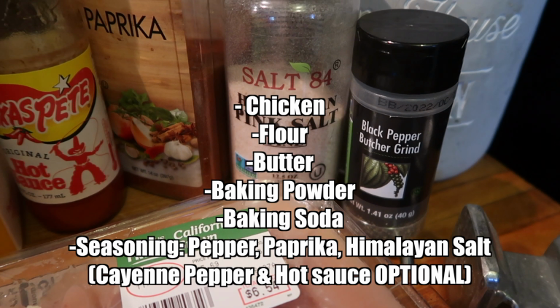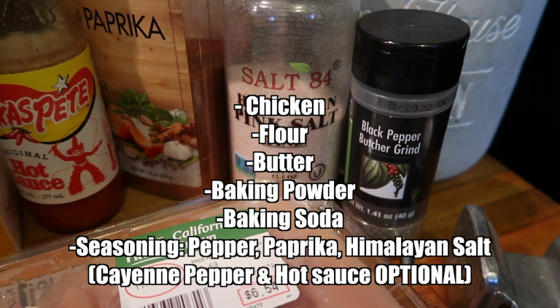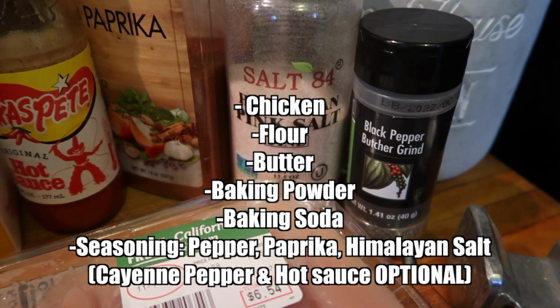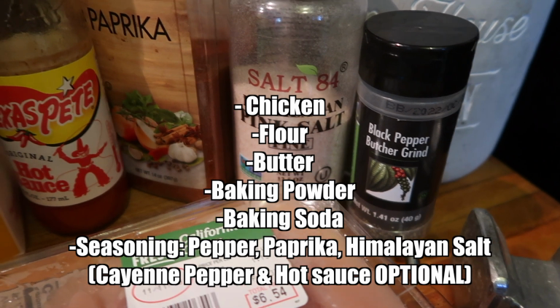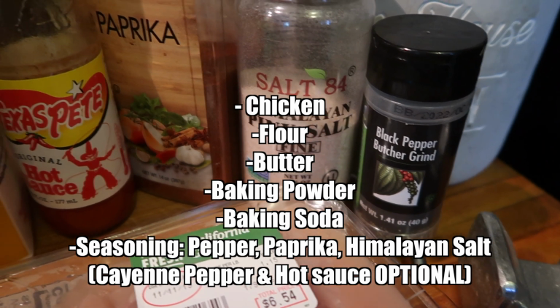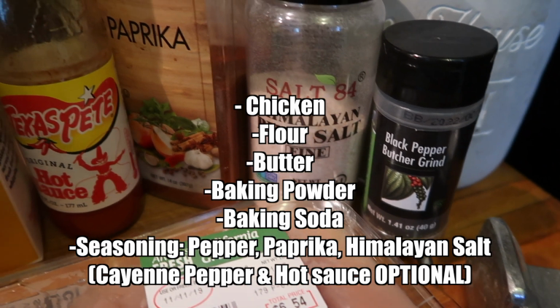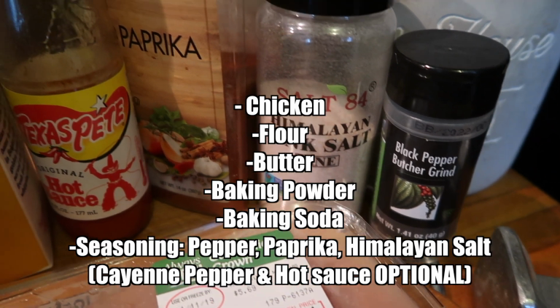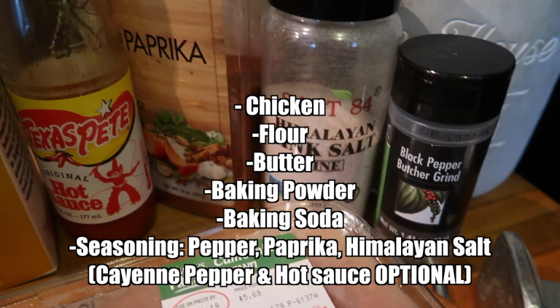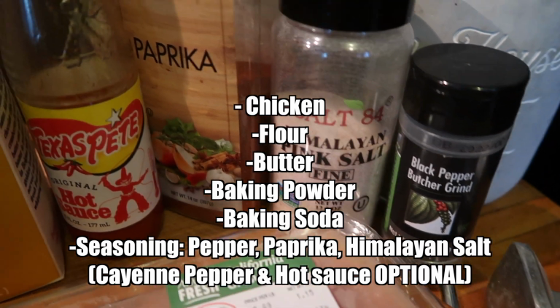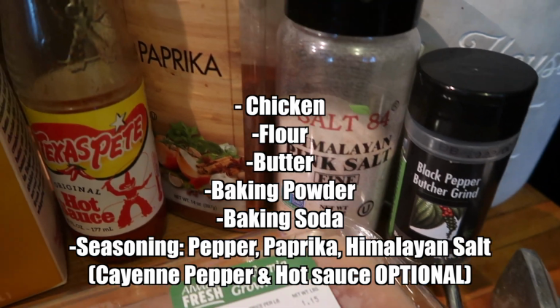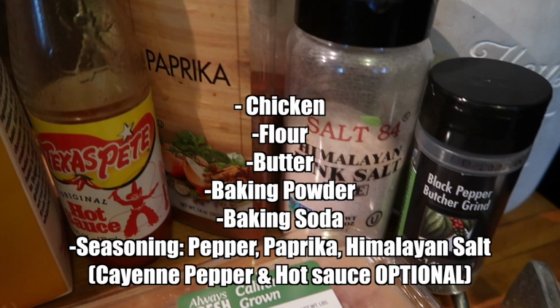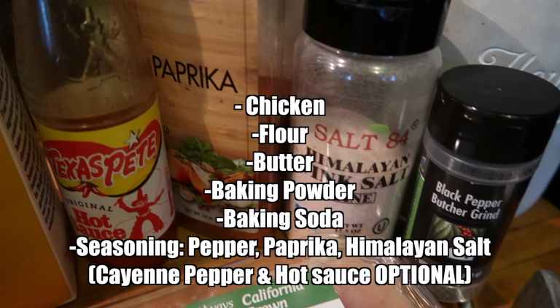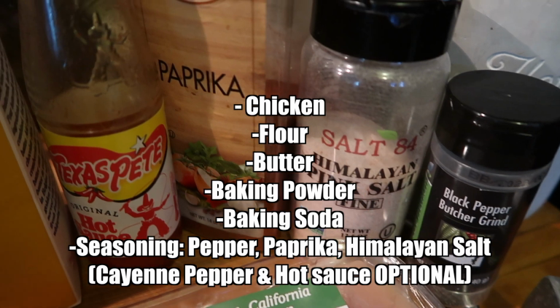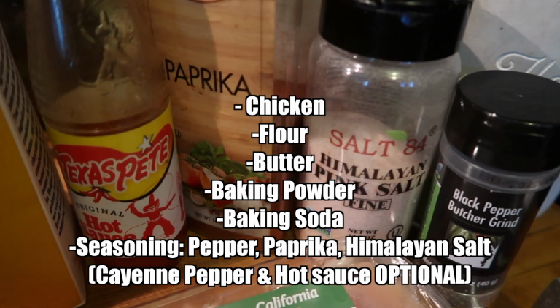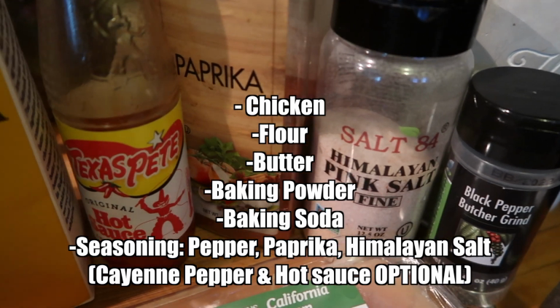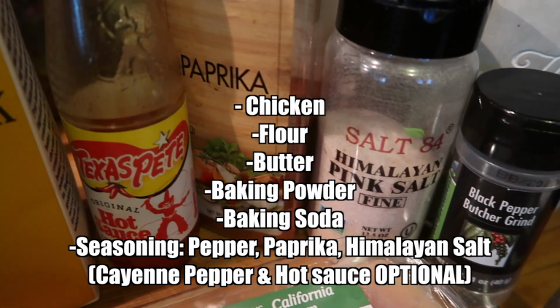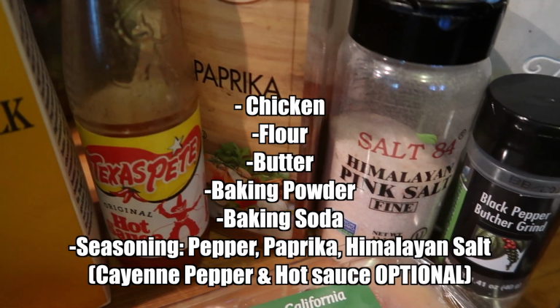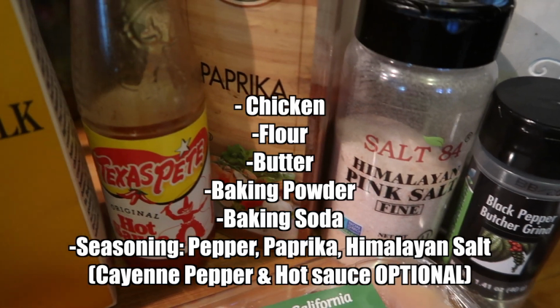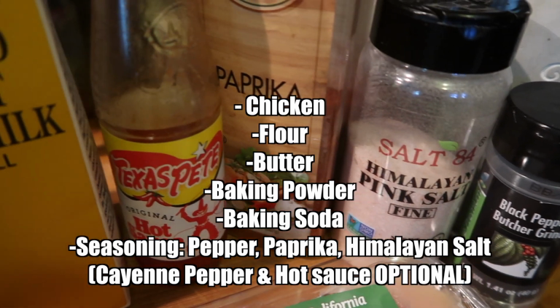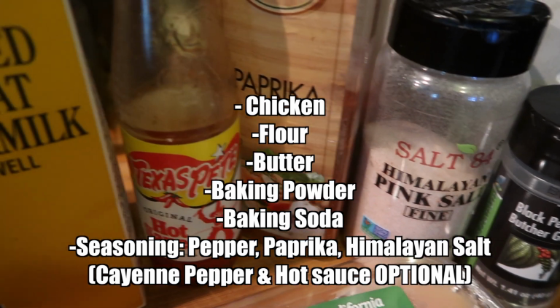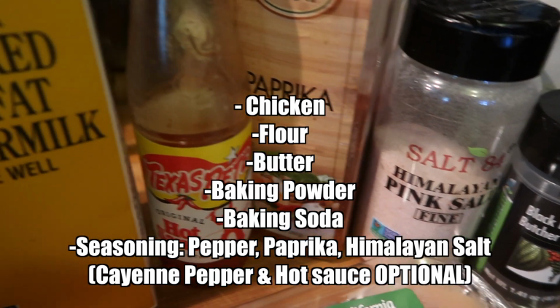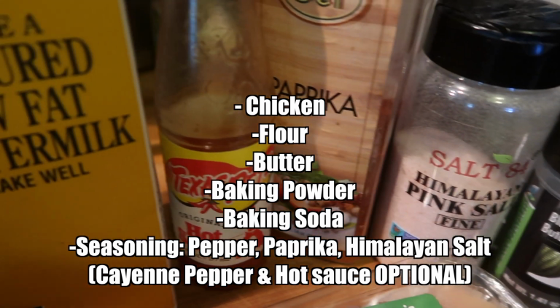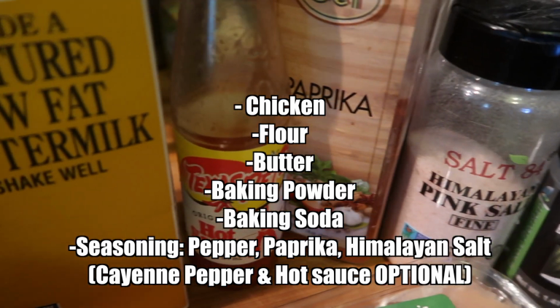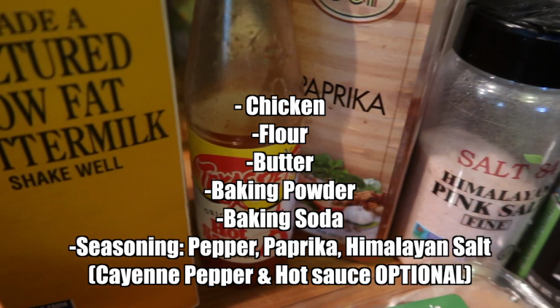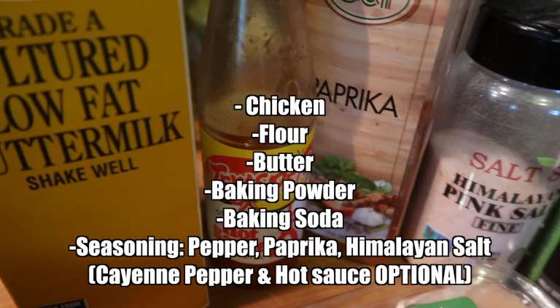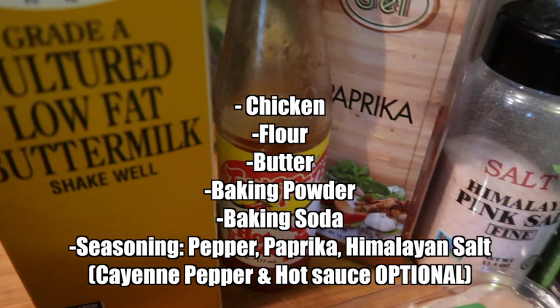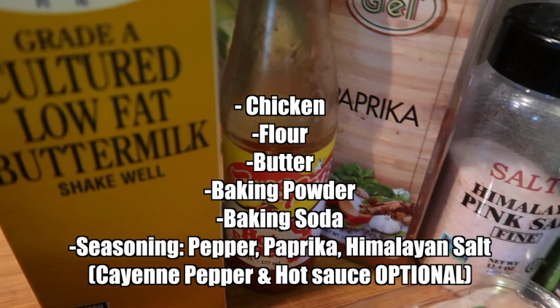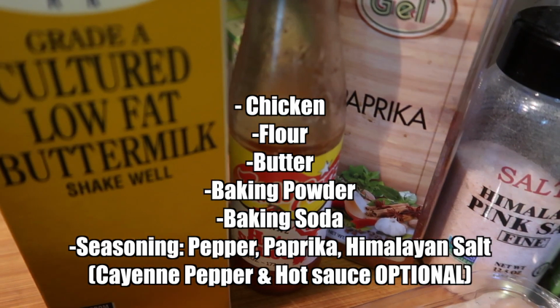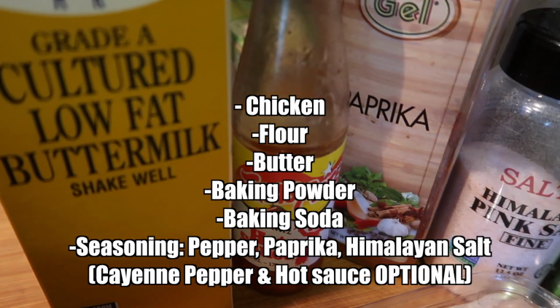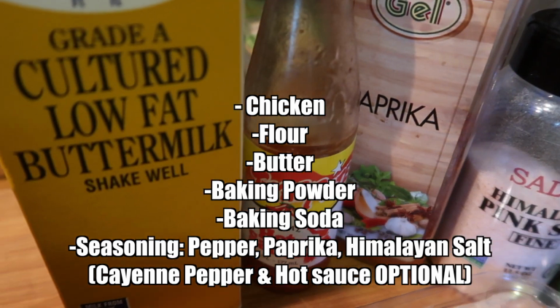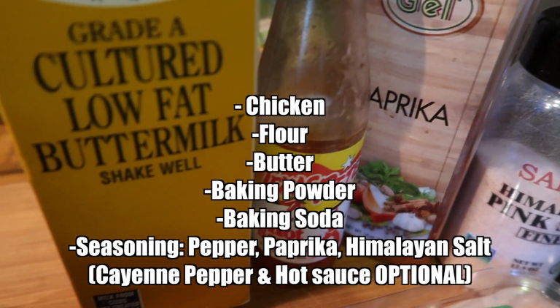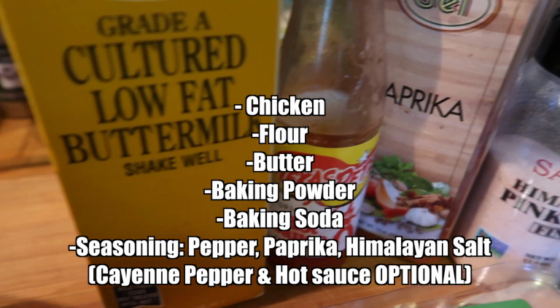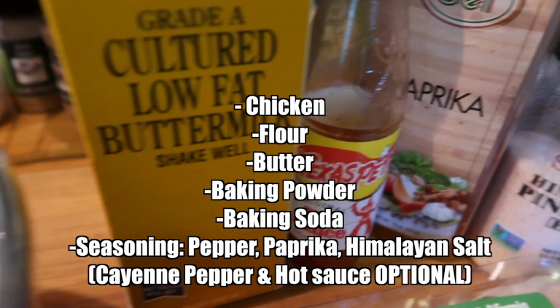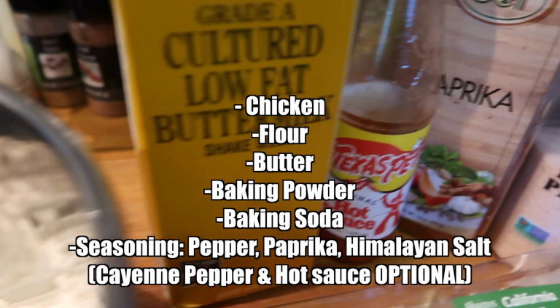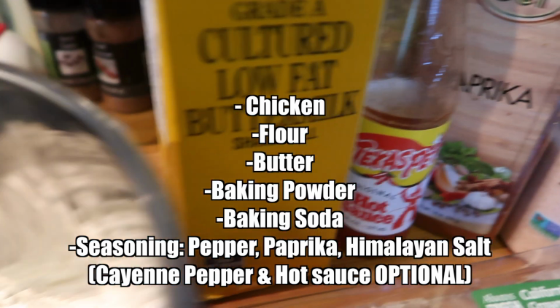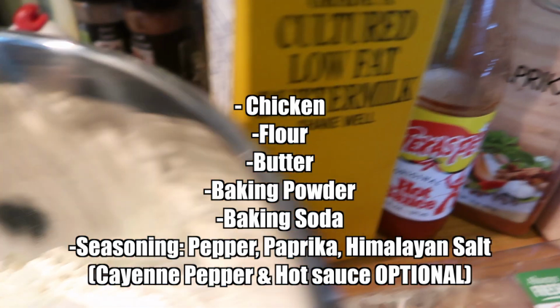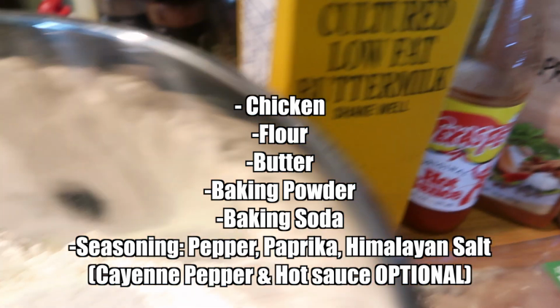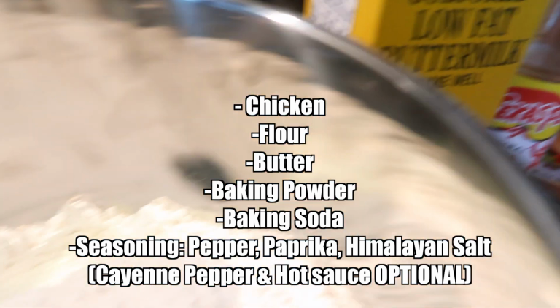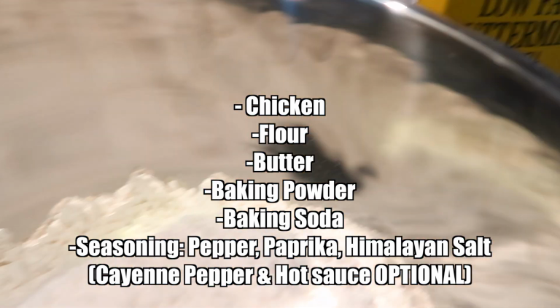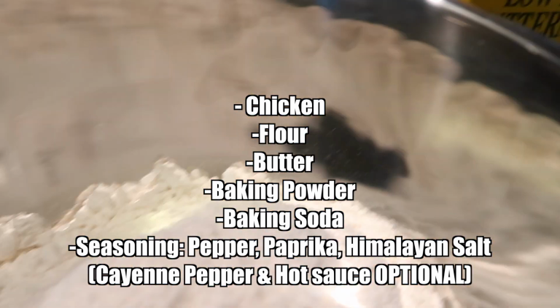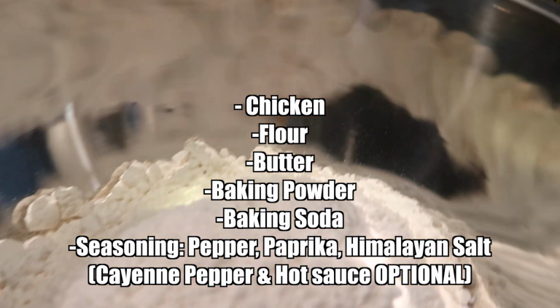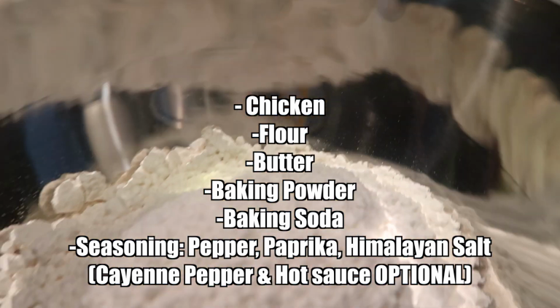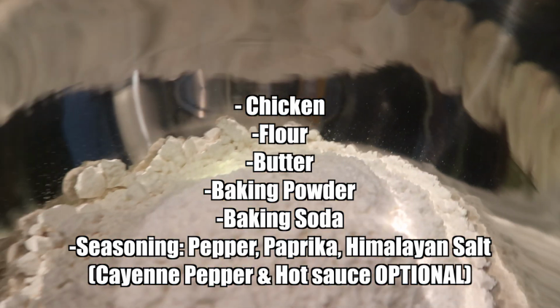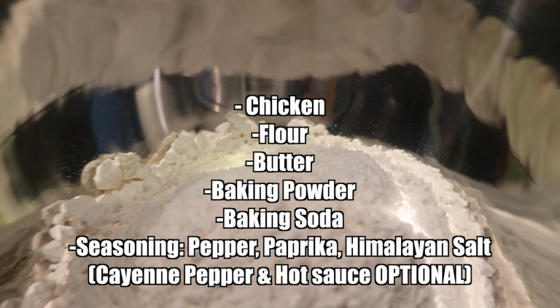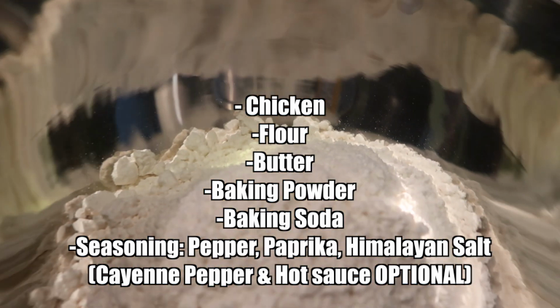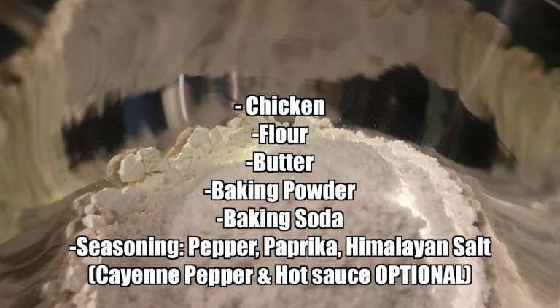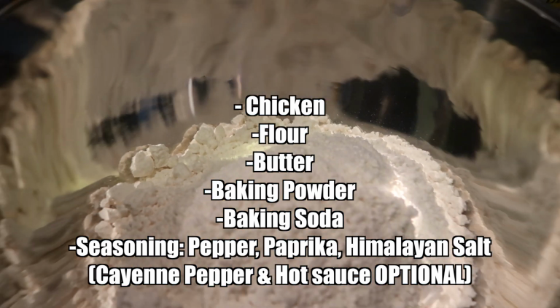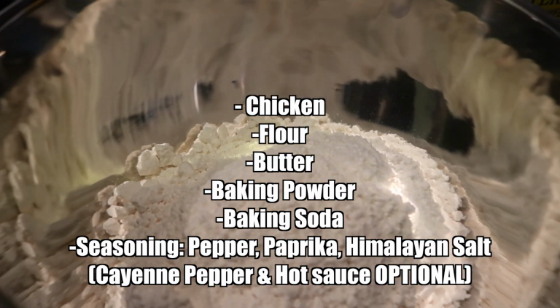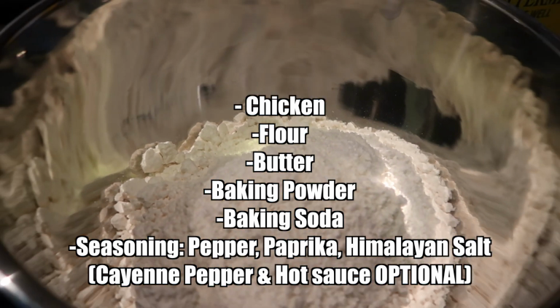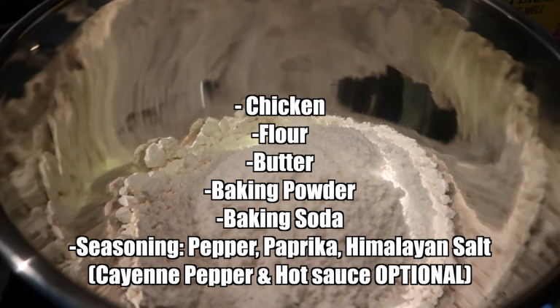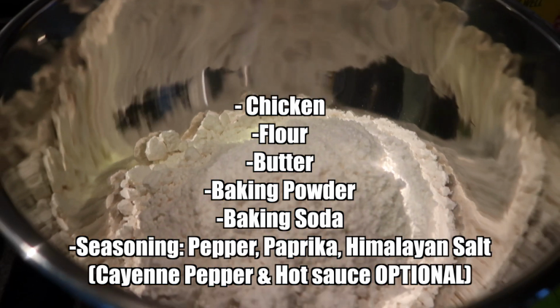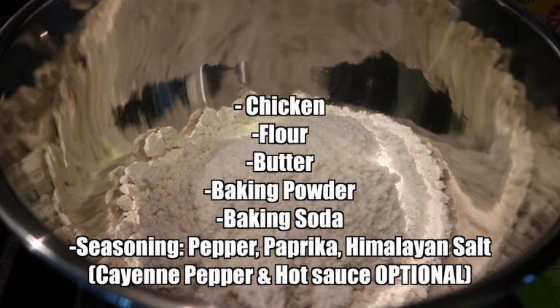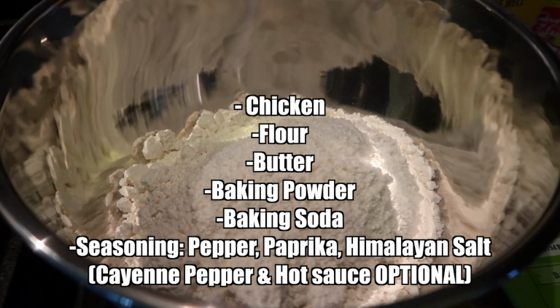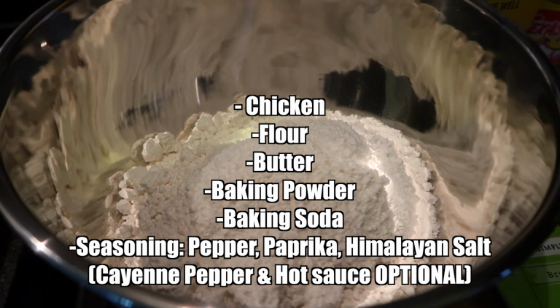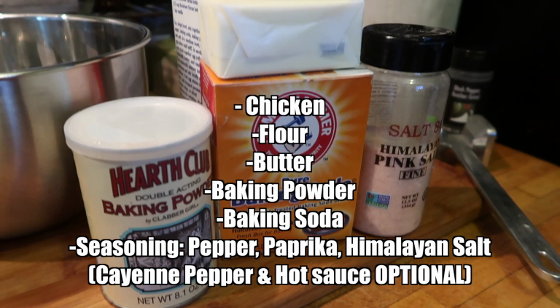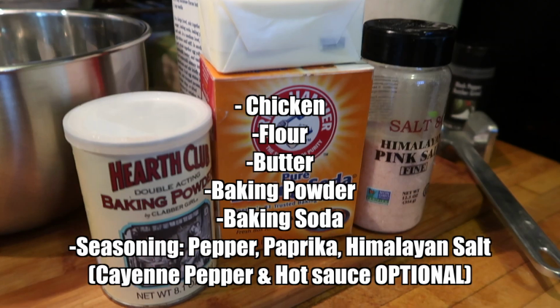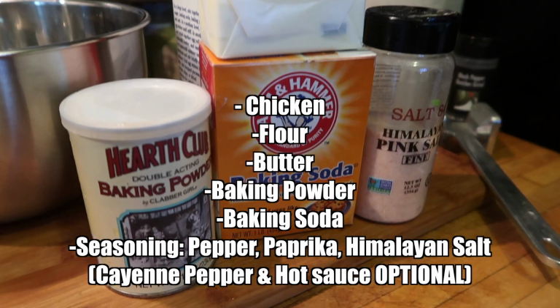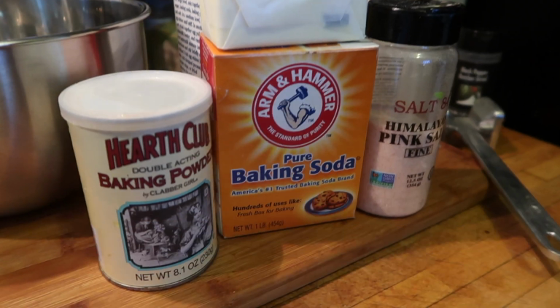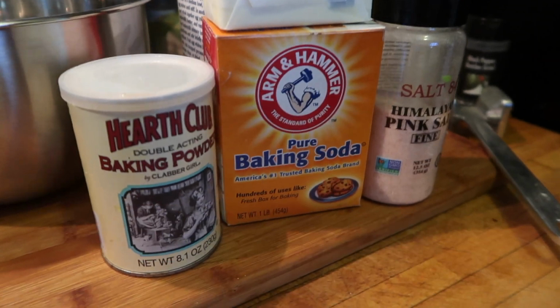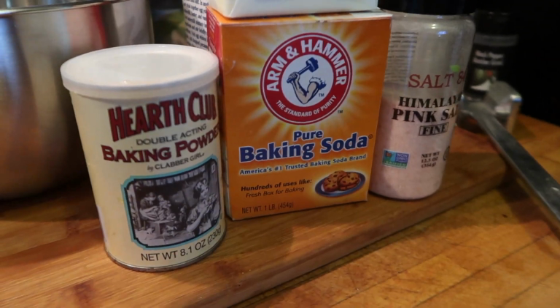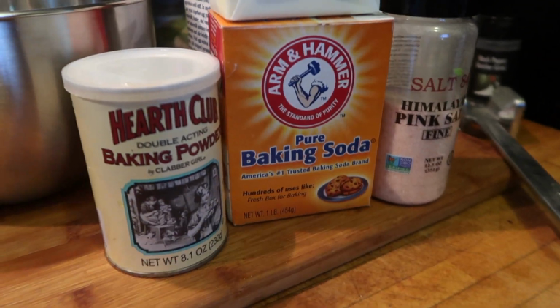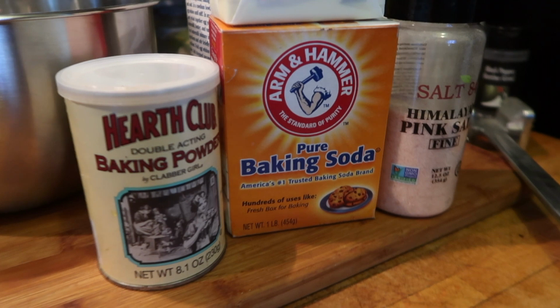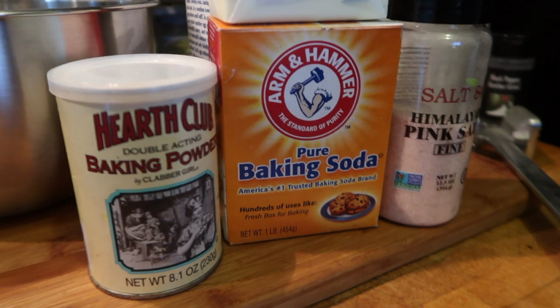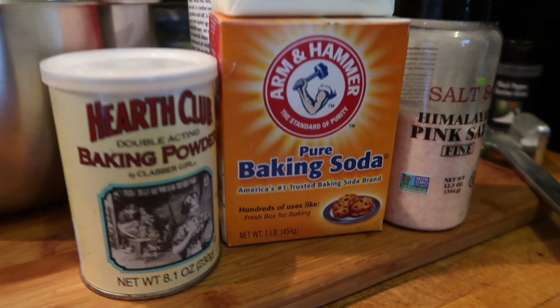These are all the ingredients you're going to need, and I've written them down so it'll be a lot easier for you.